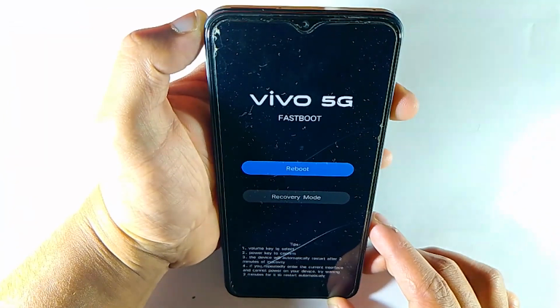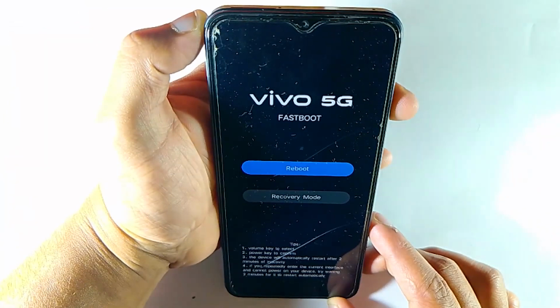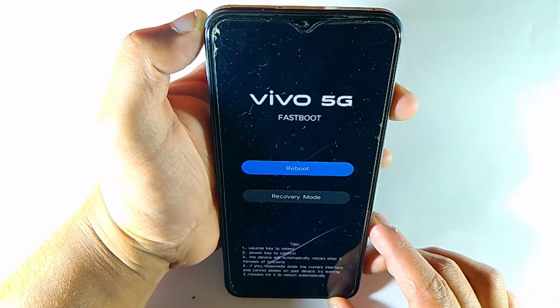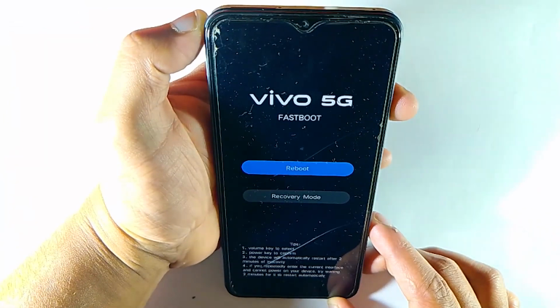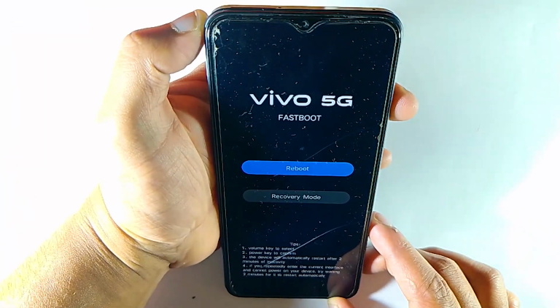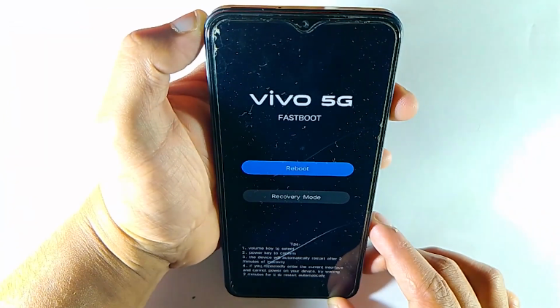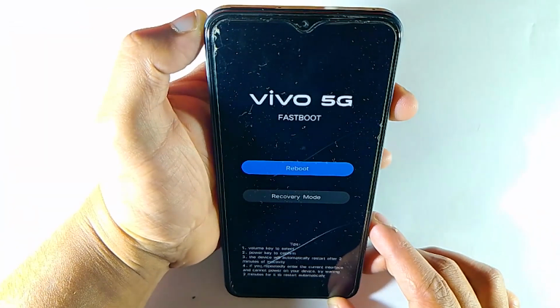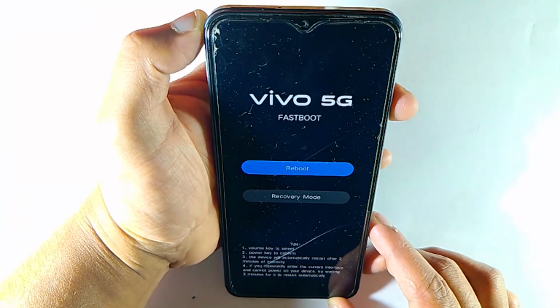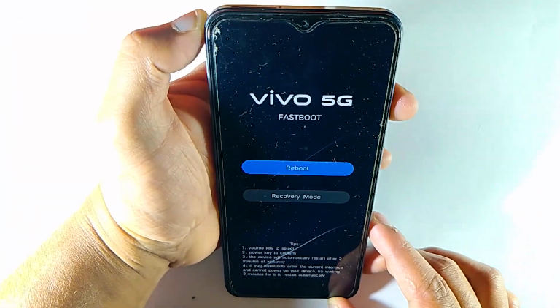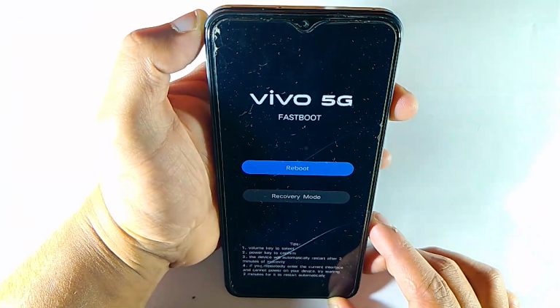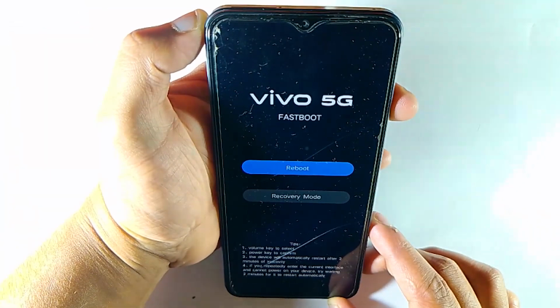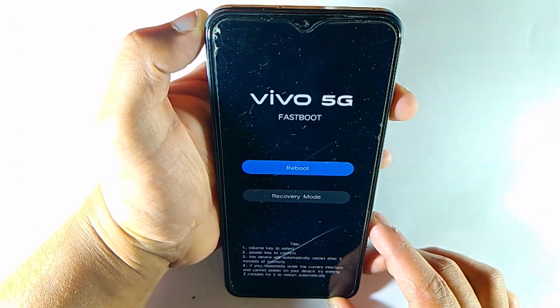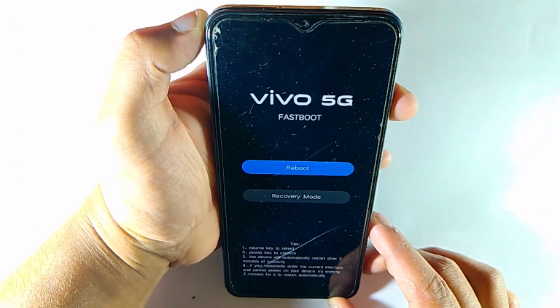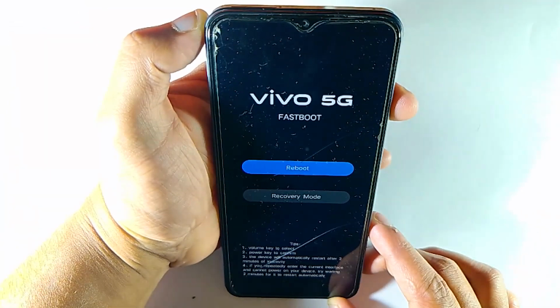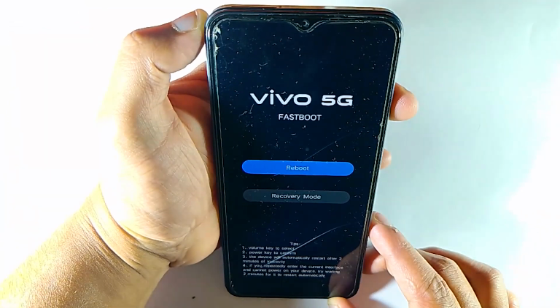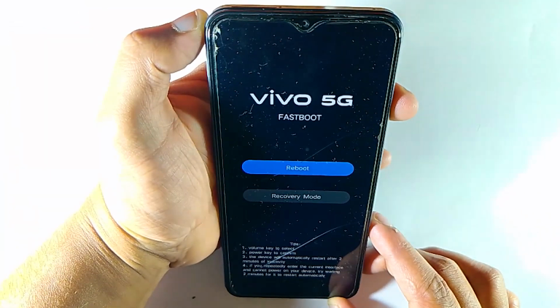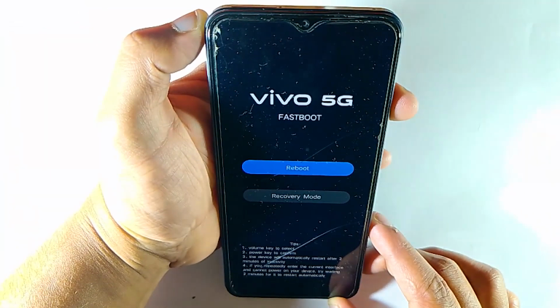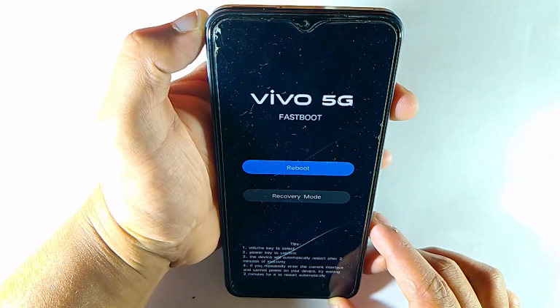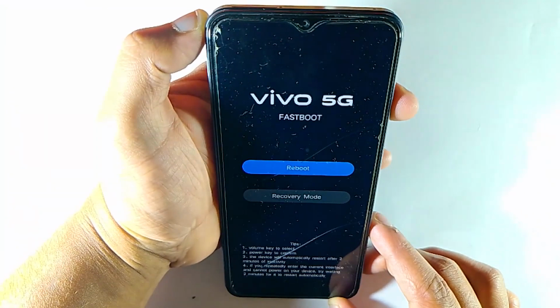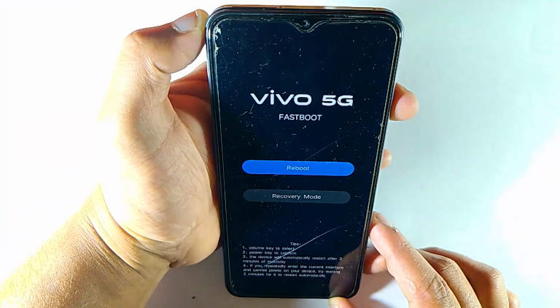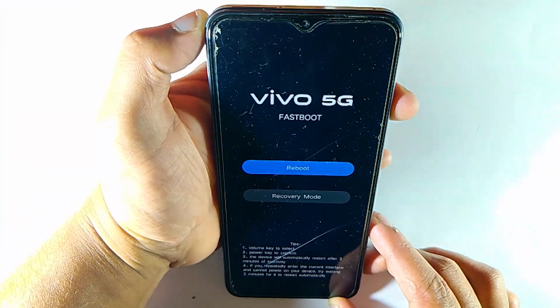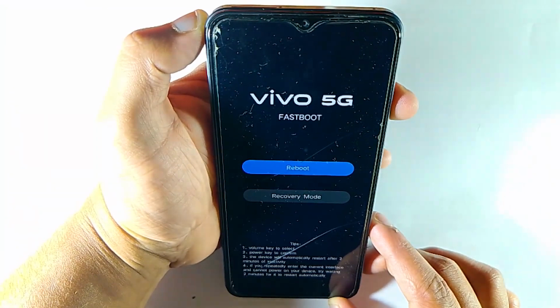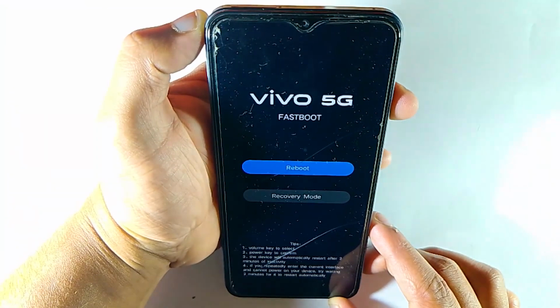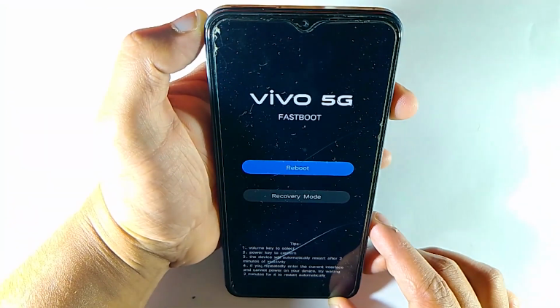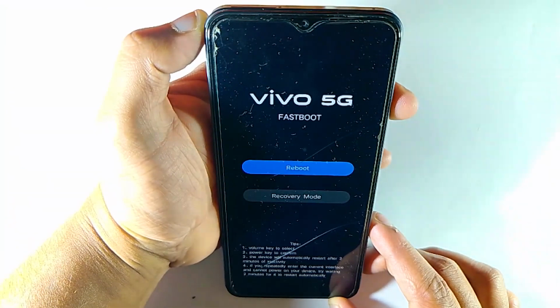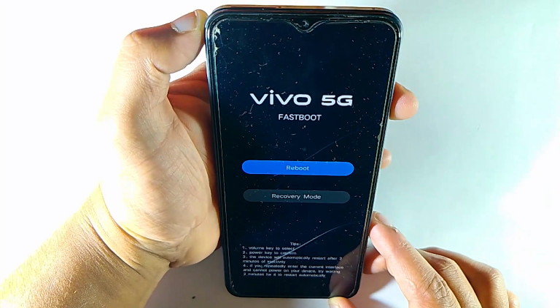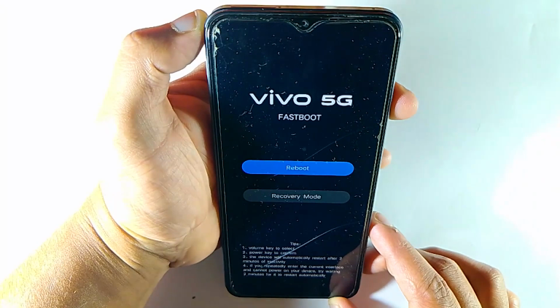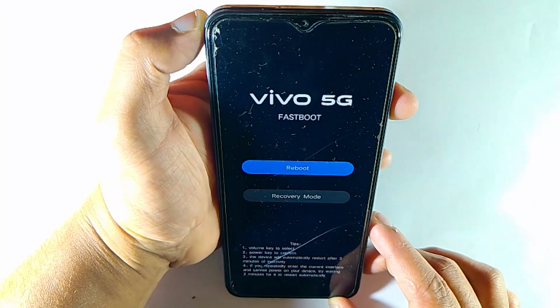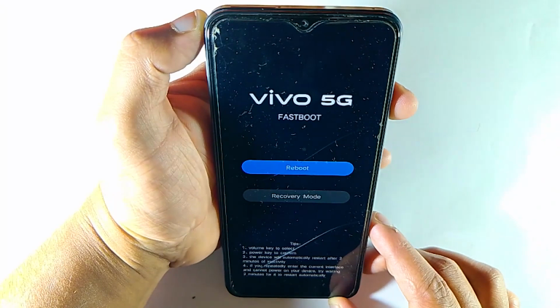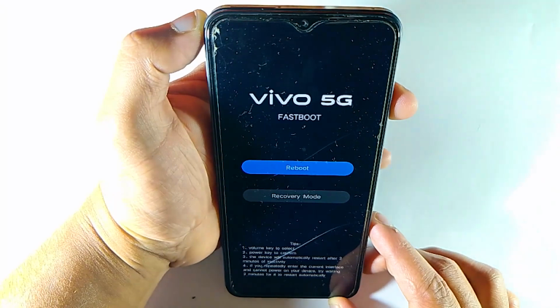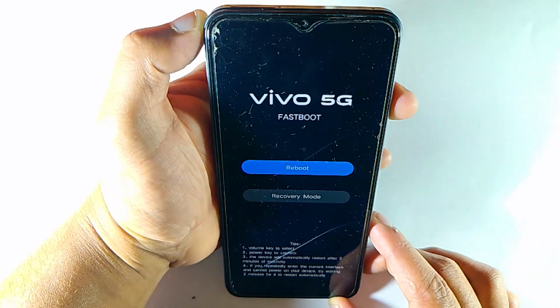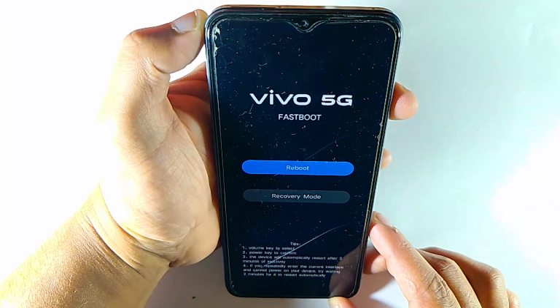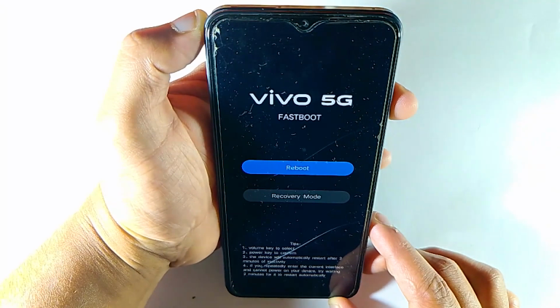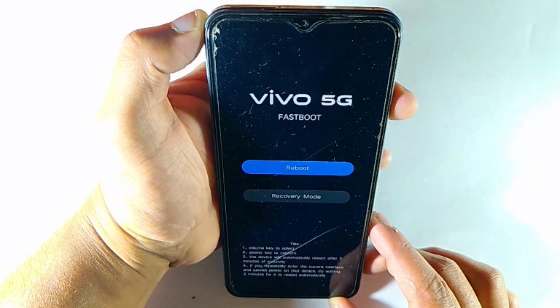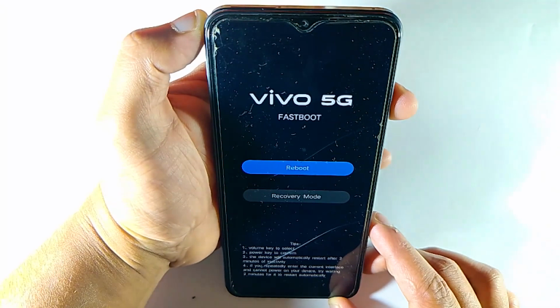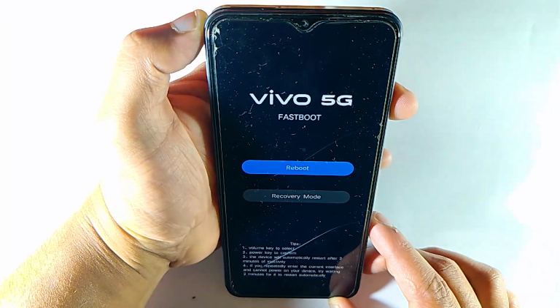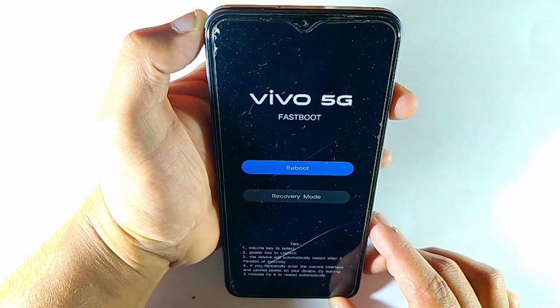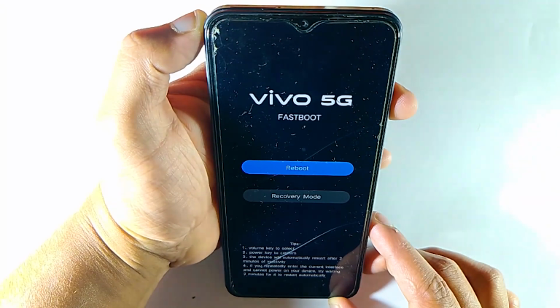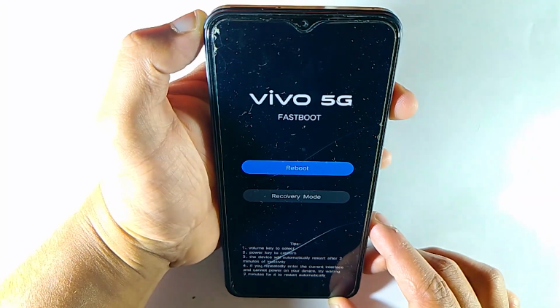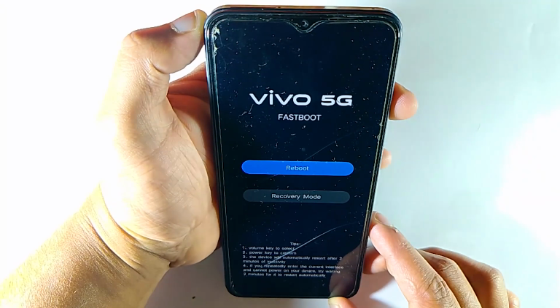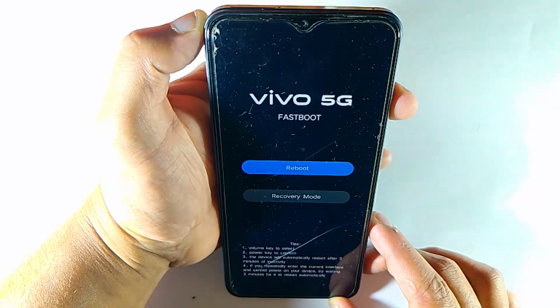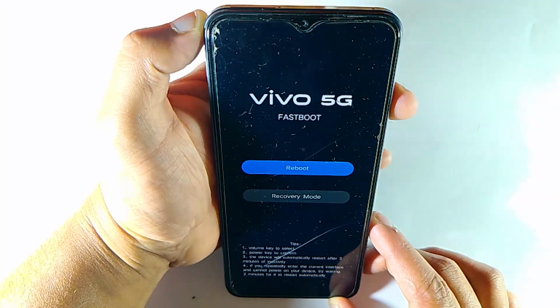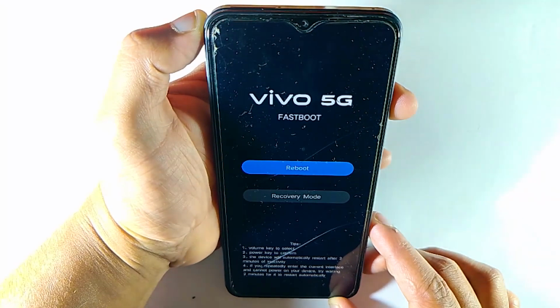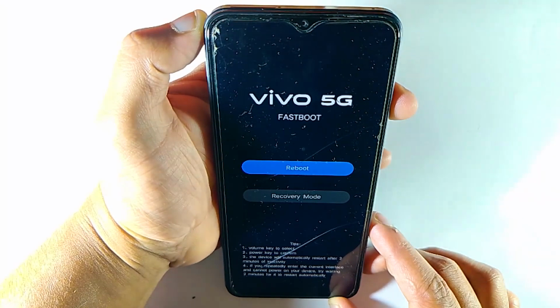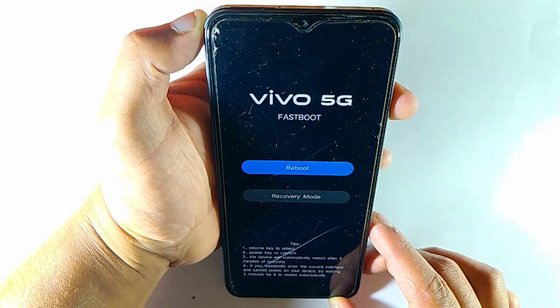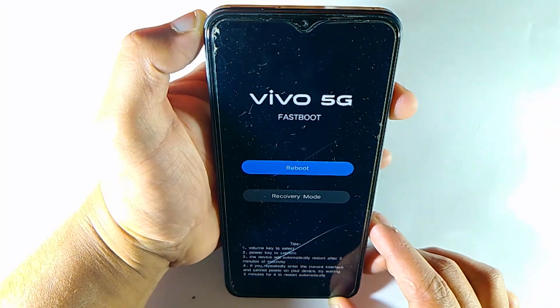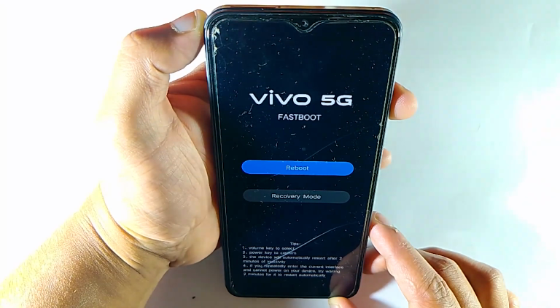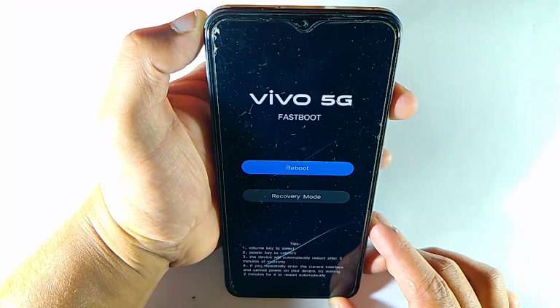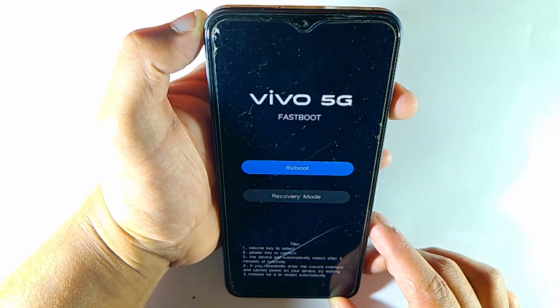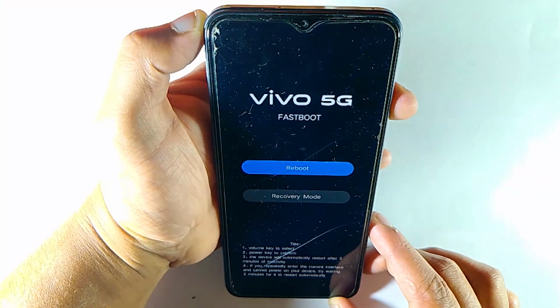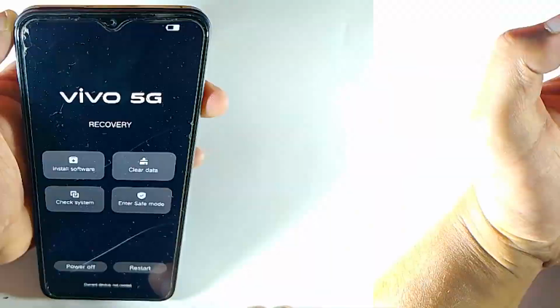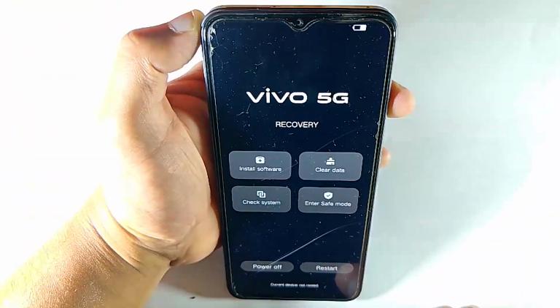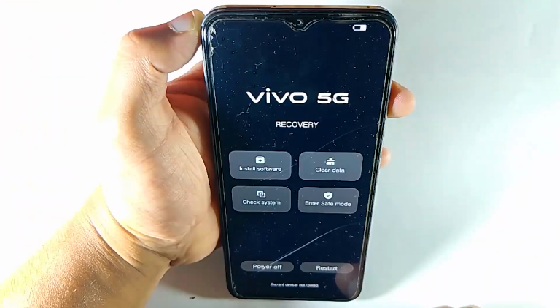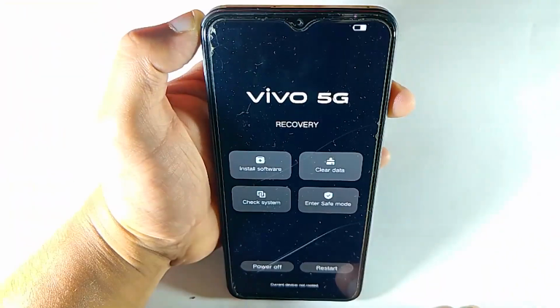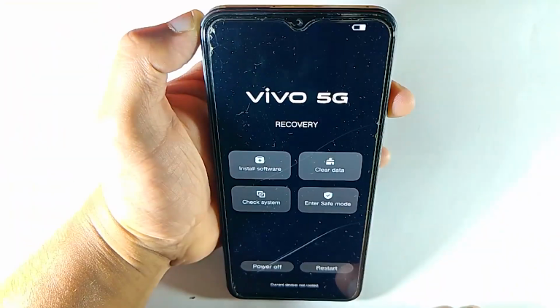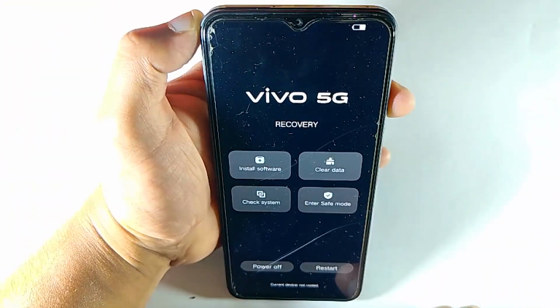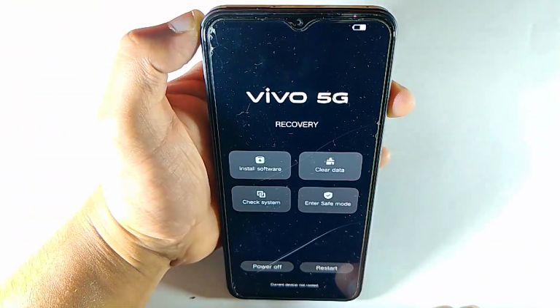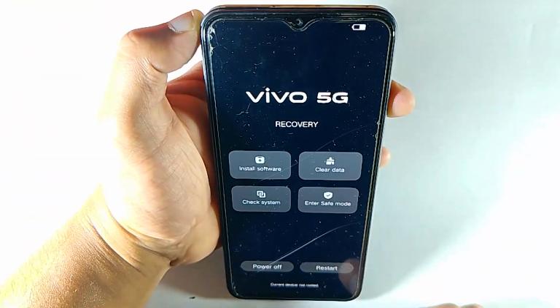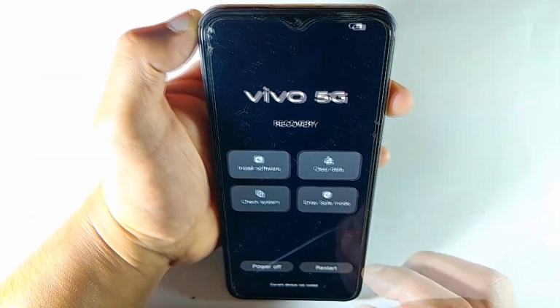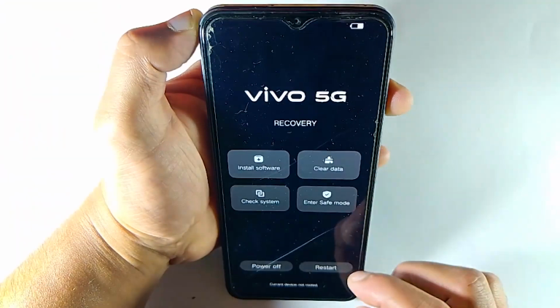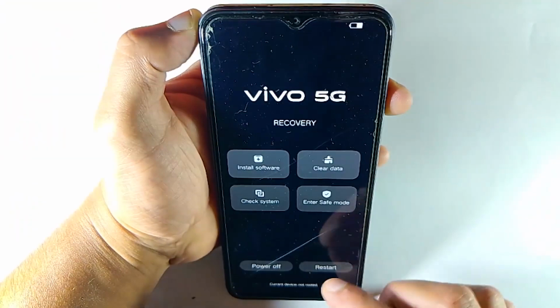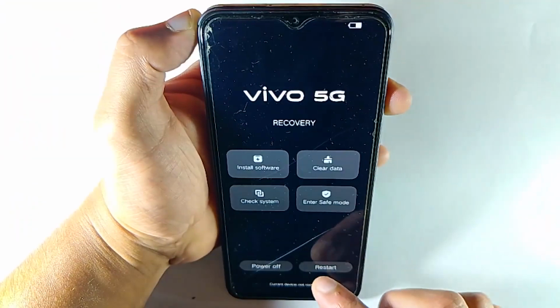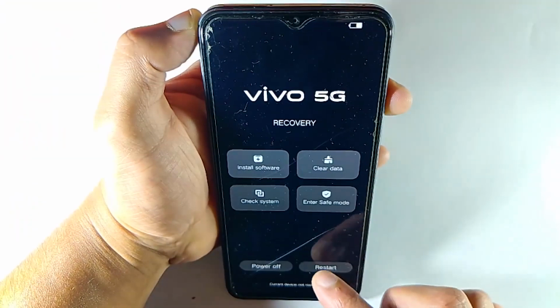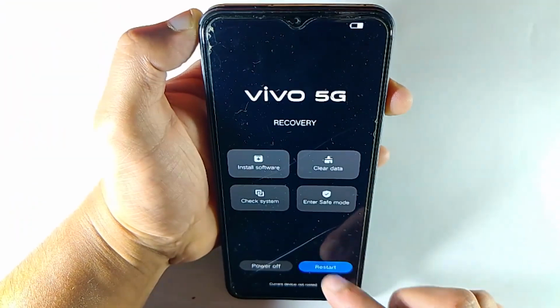Before solving any problem, it's necessary to understand where the problem is. When you understand that, it will be easy to solve any problem.